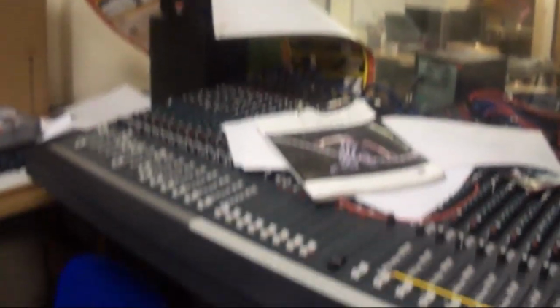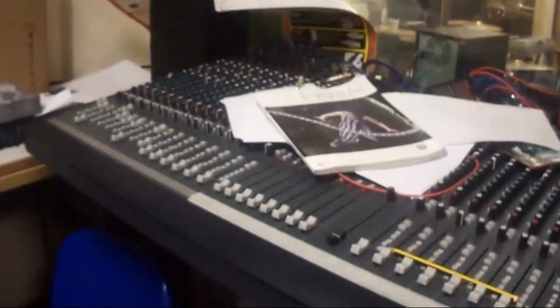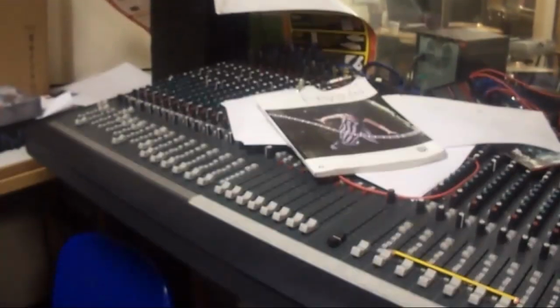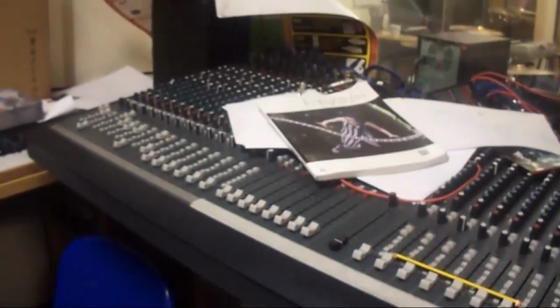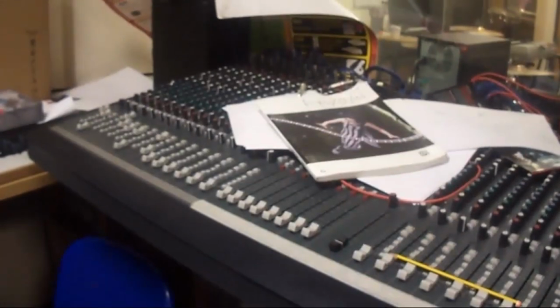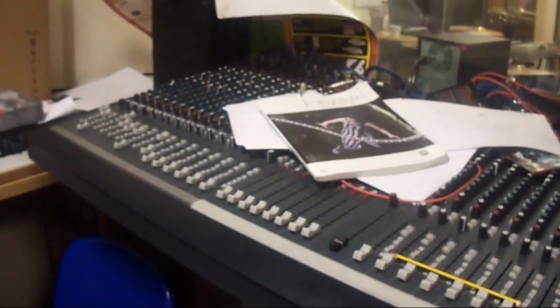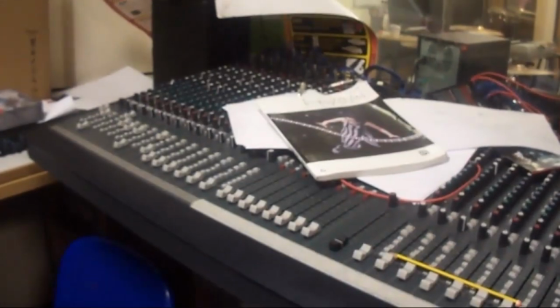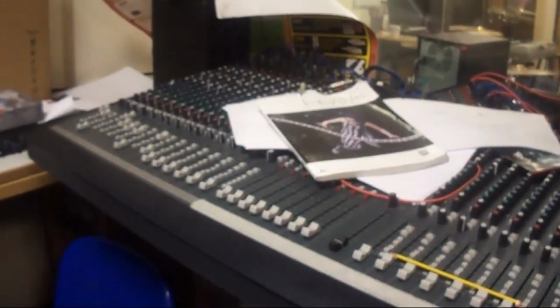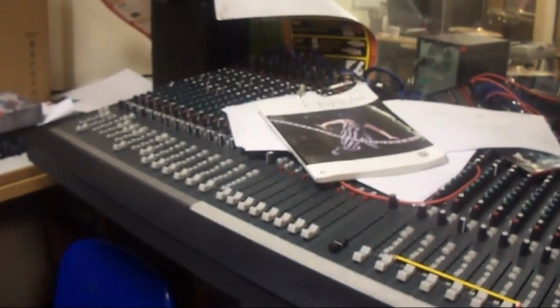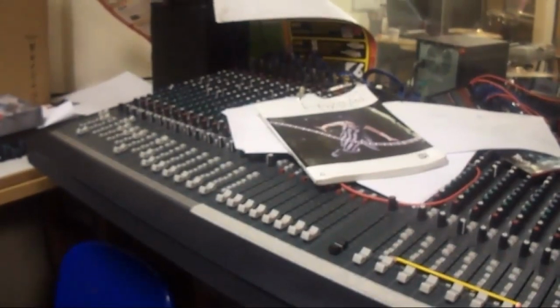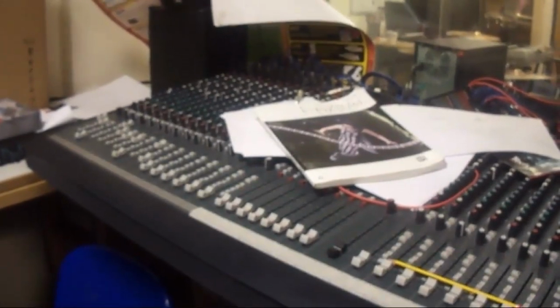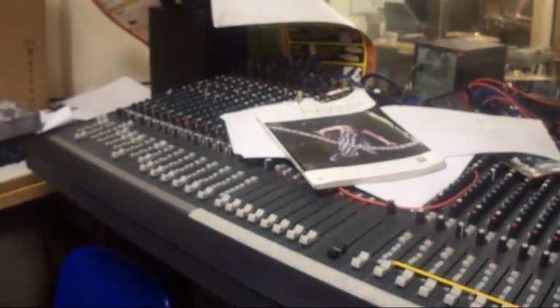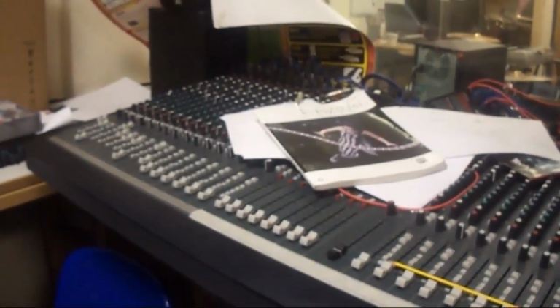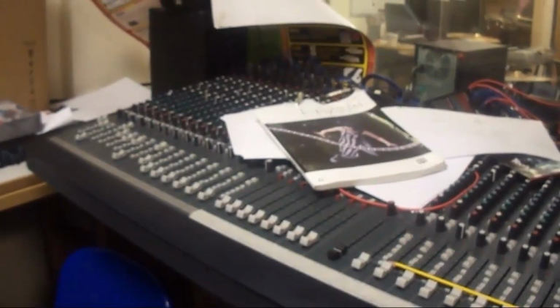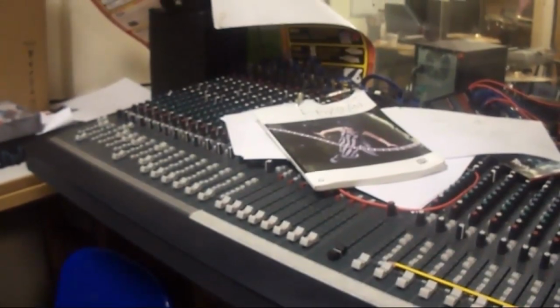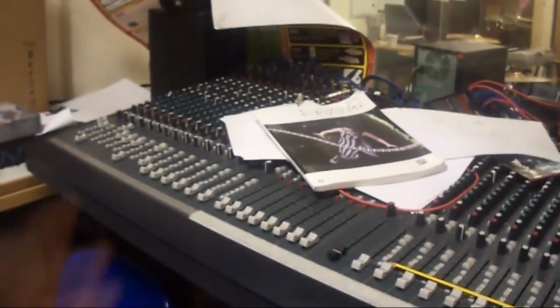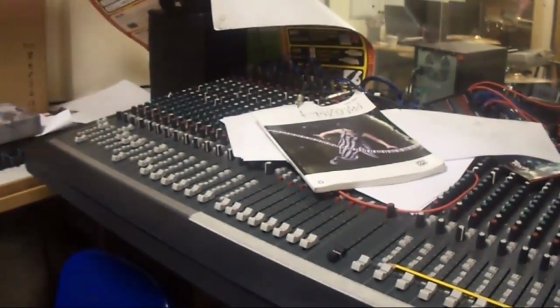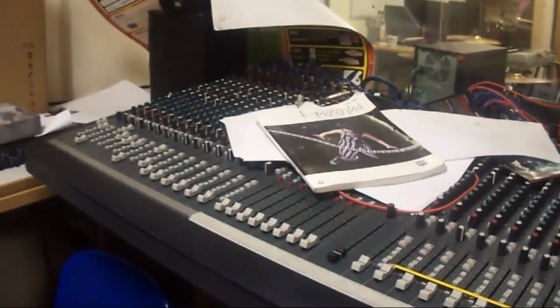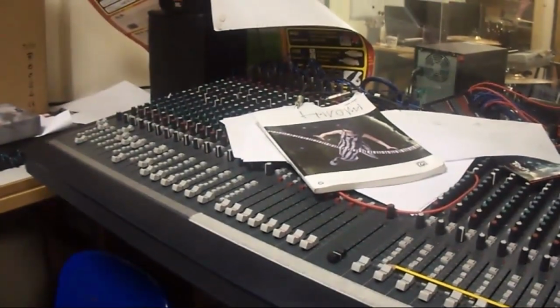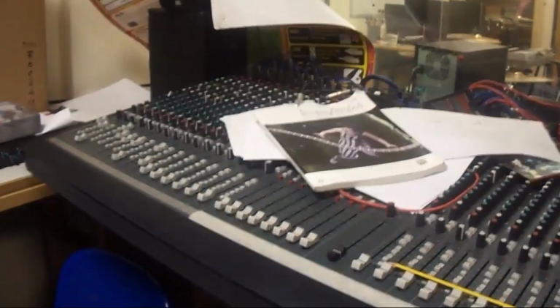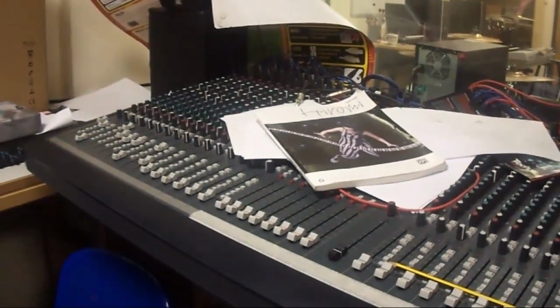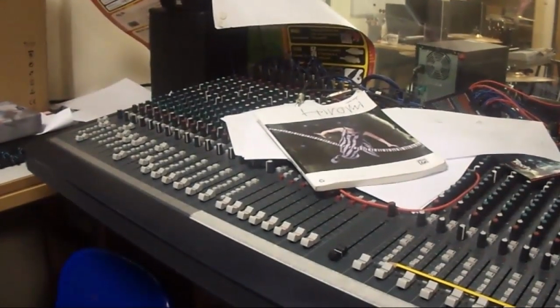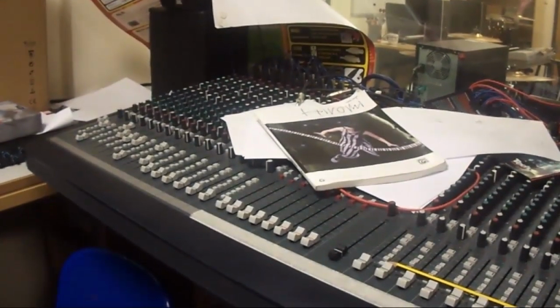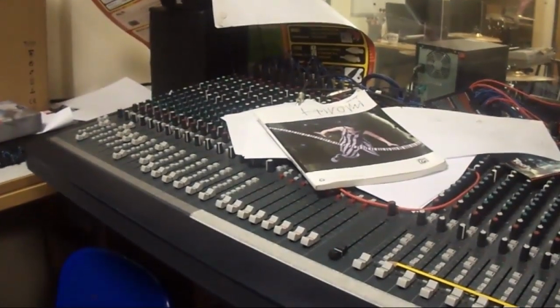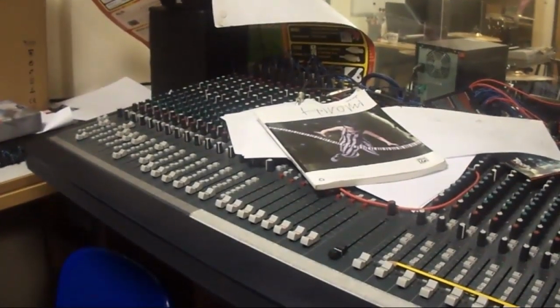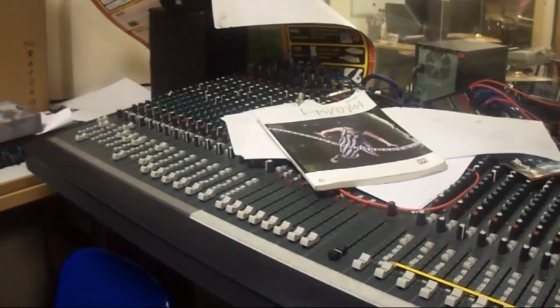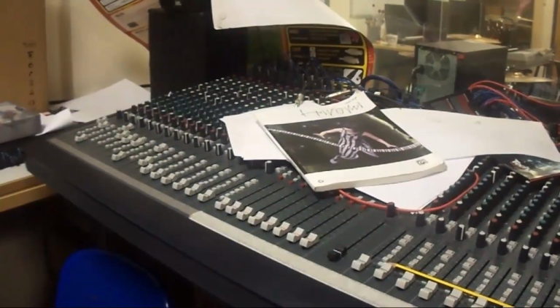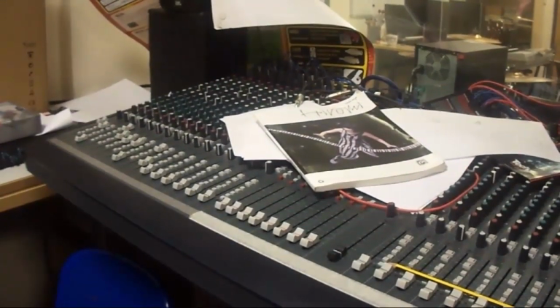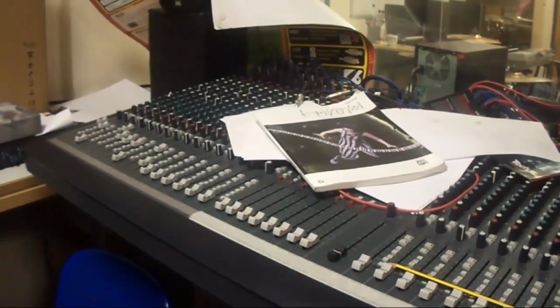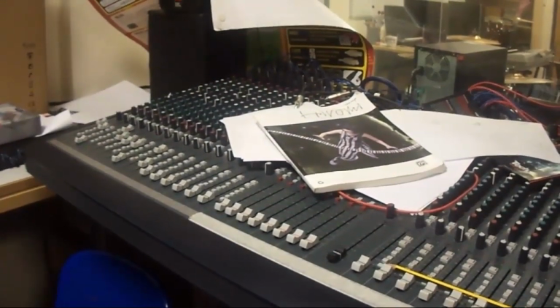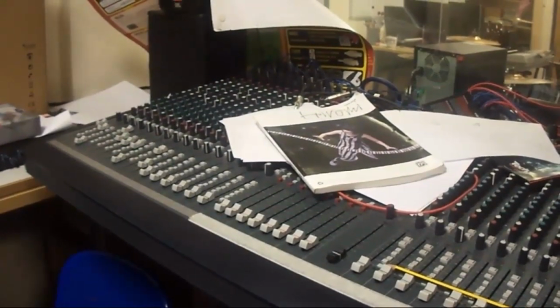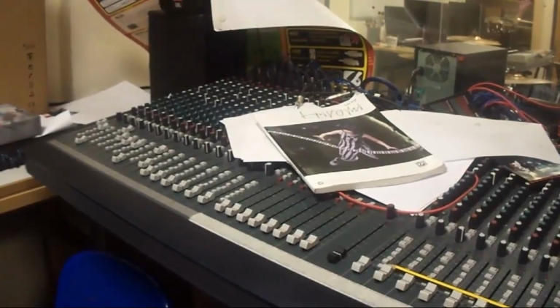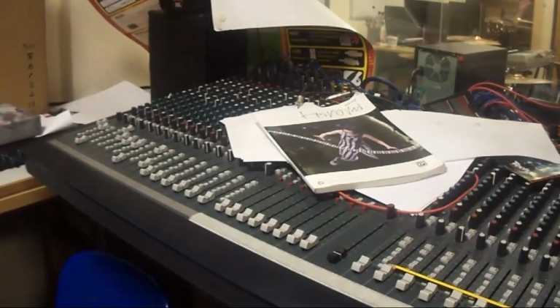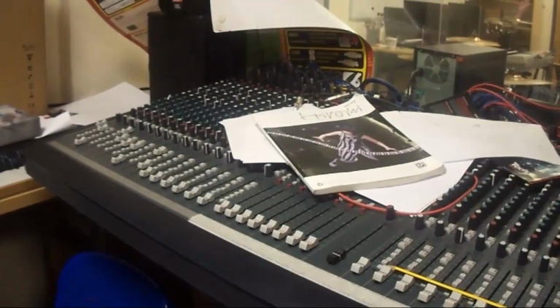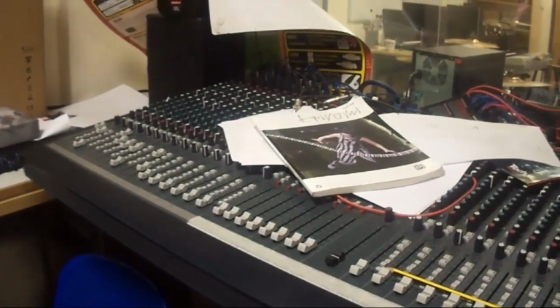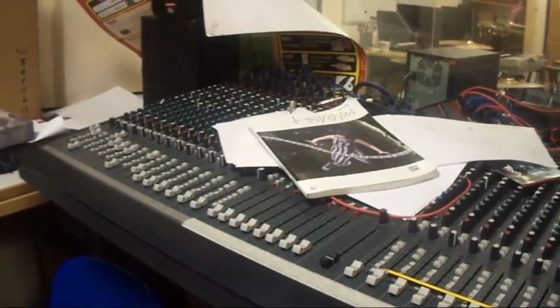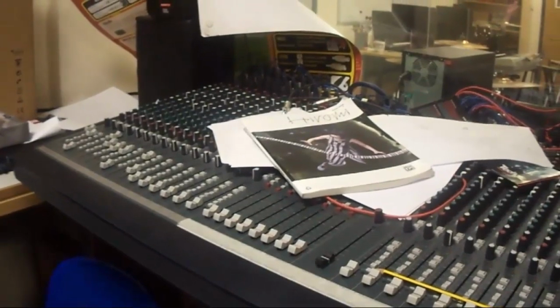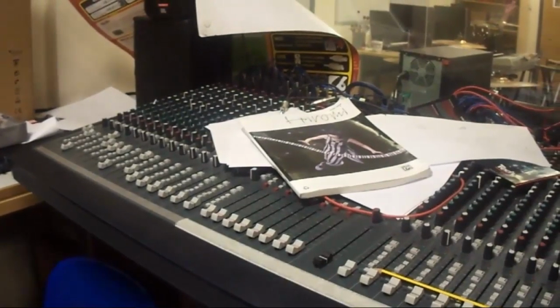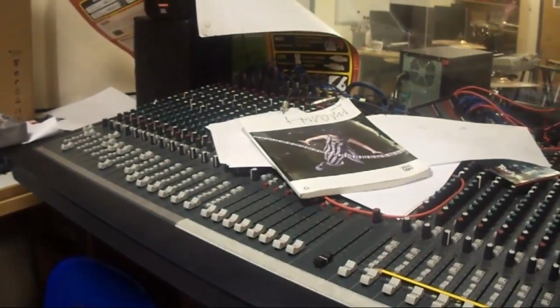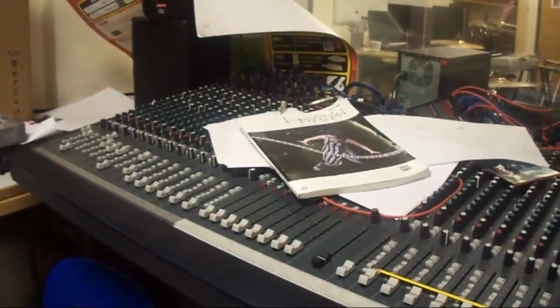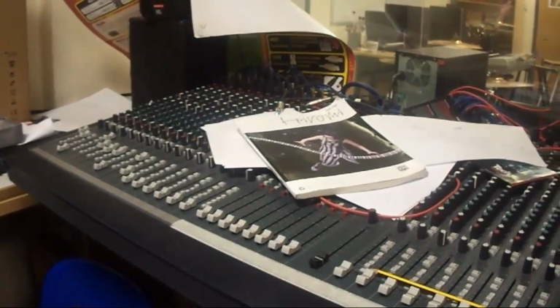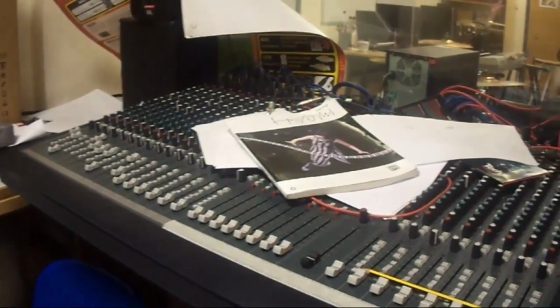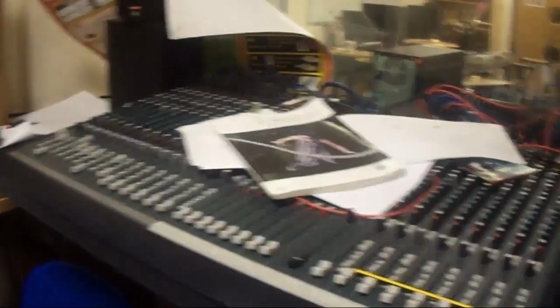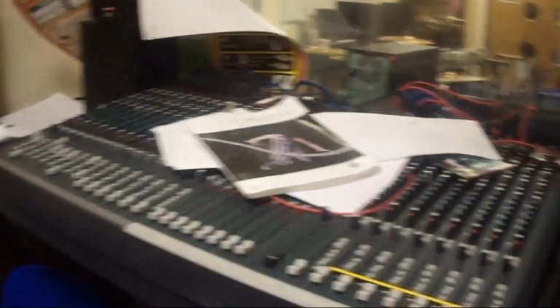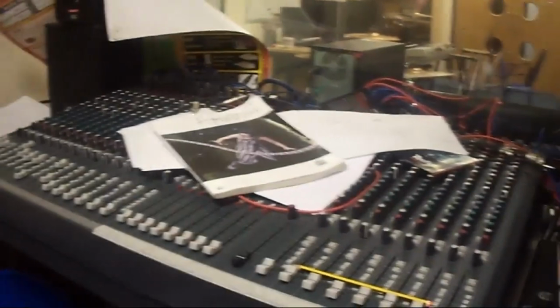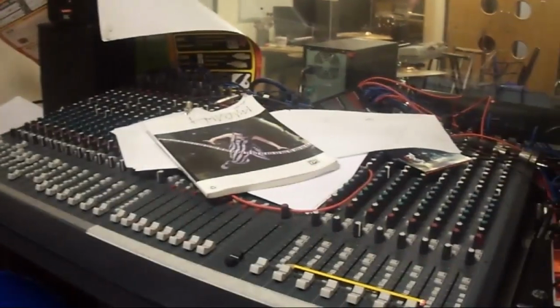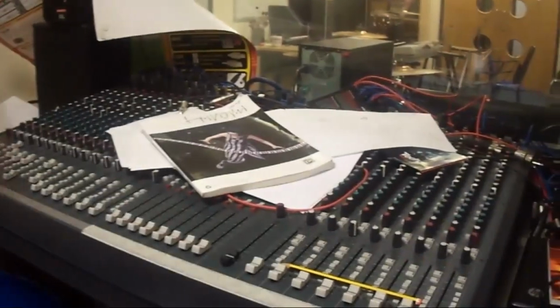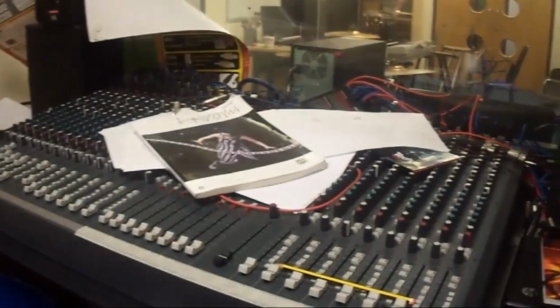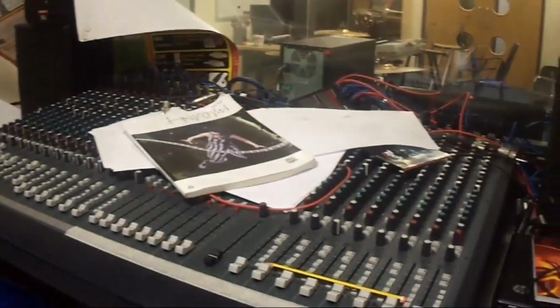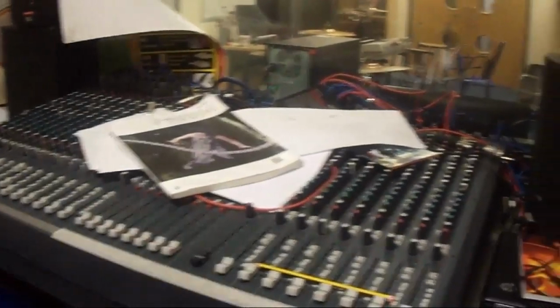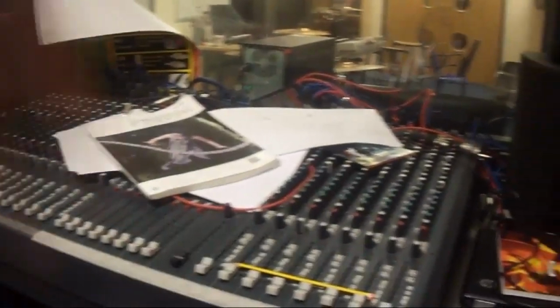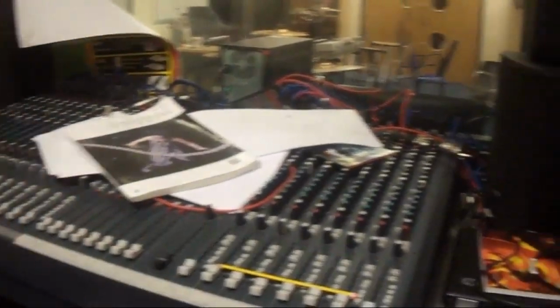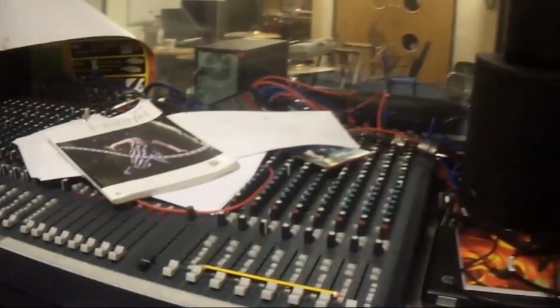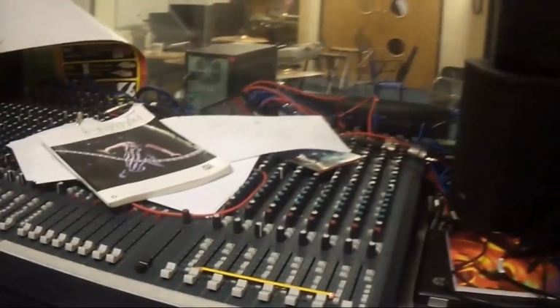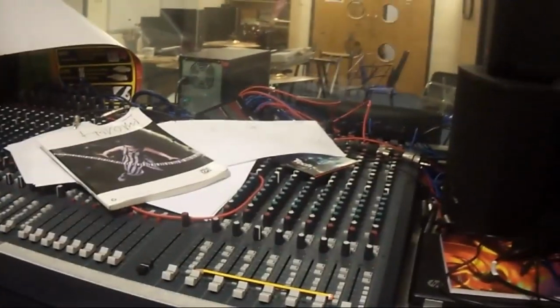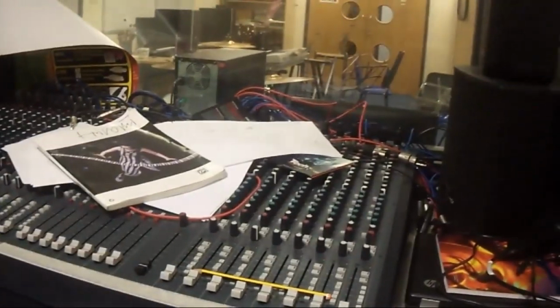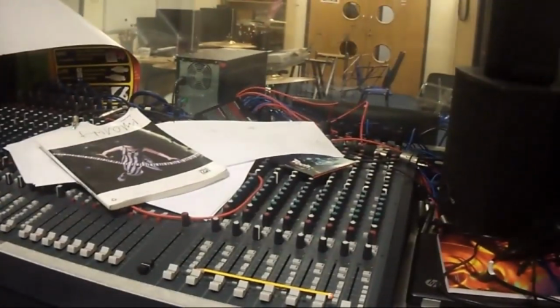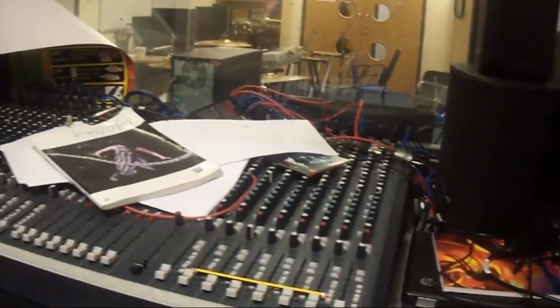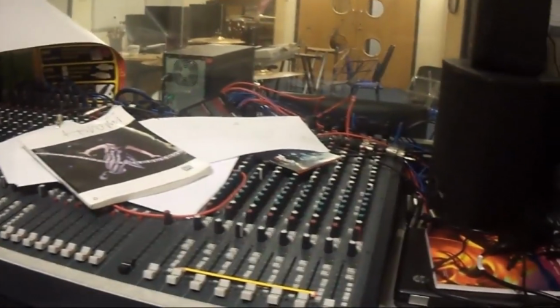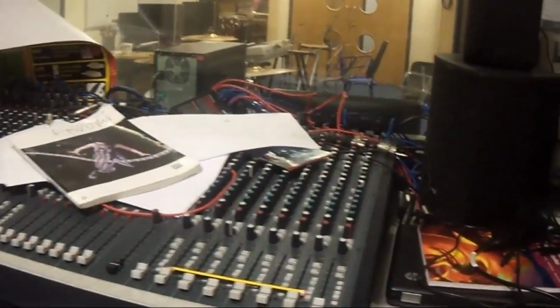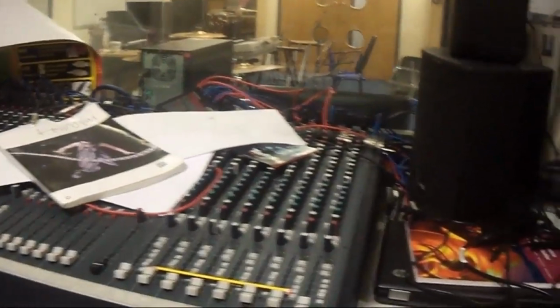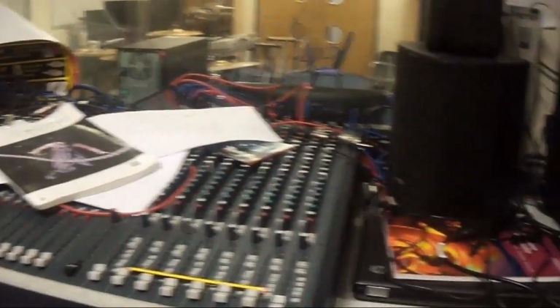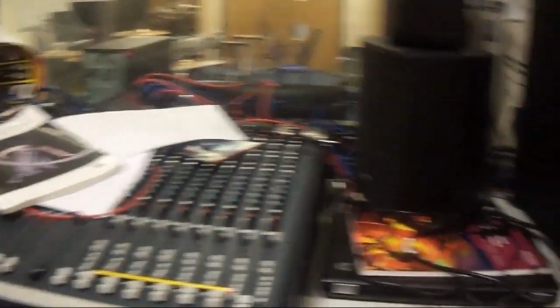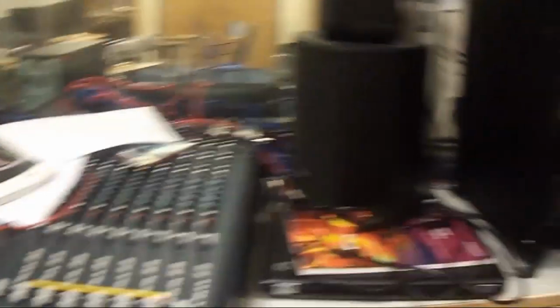And then we have our old 80s retro mixing desk, which no one really uses. We're going to put a map there next month — should be really cool.